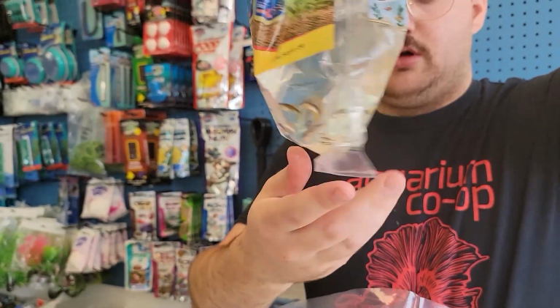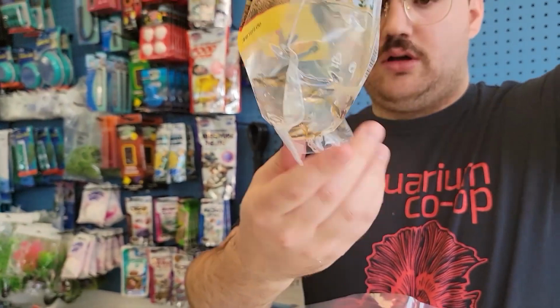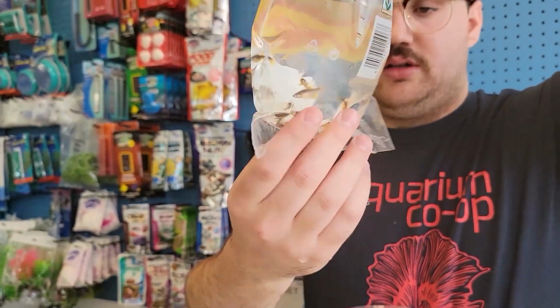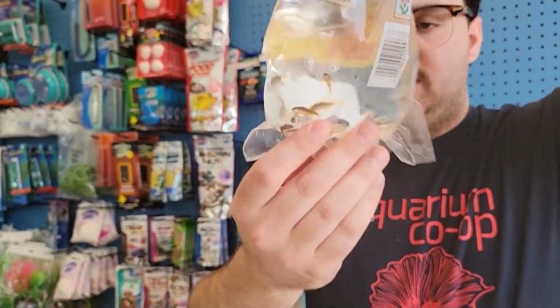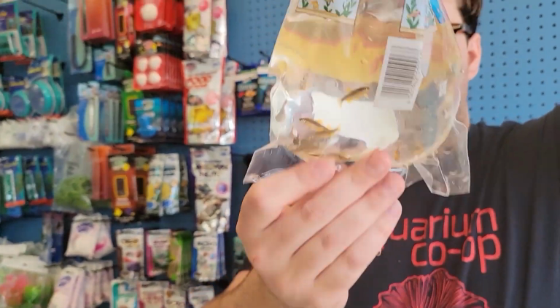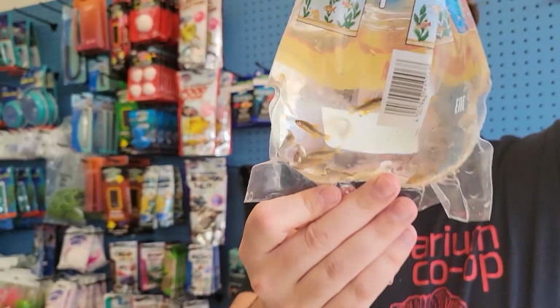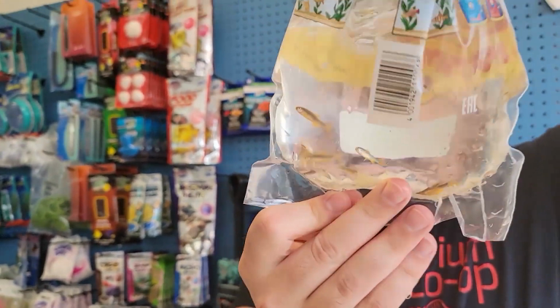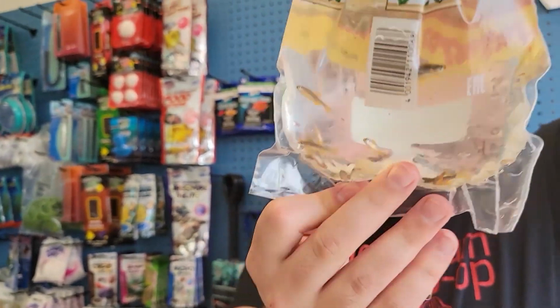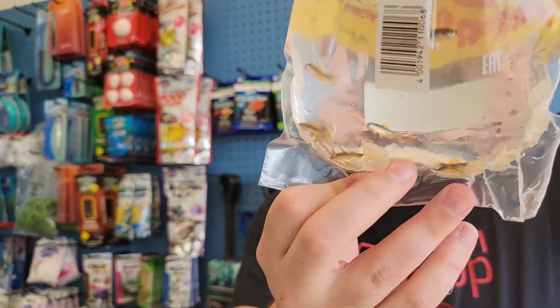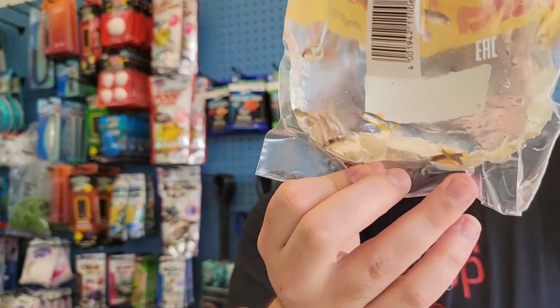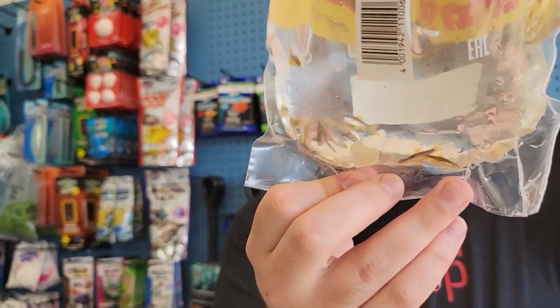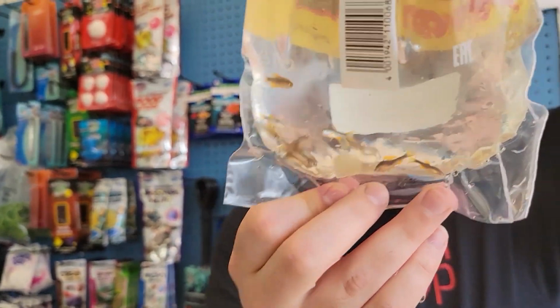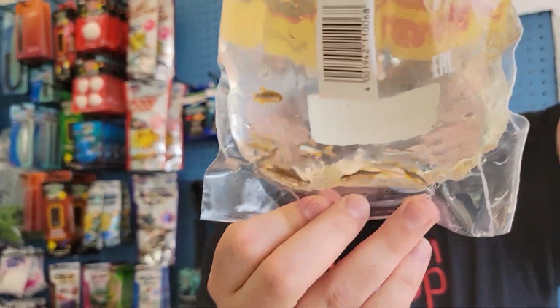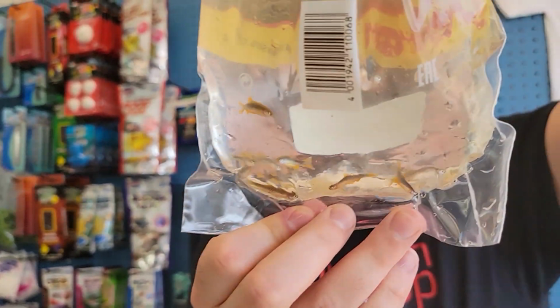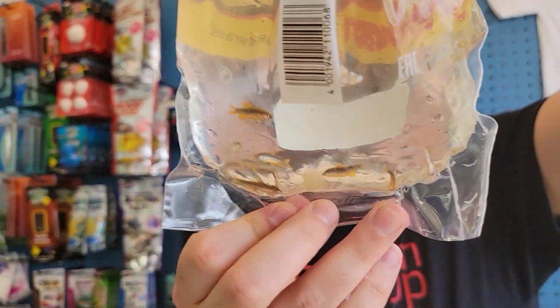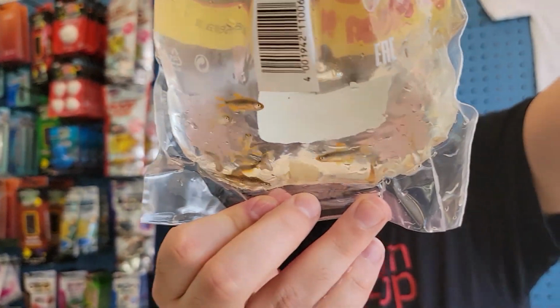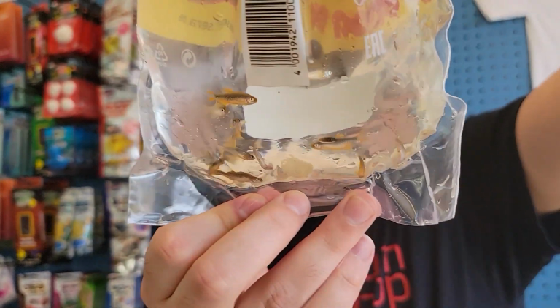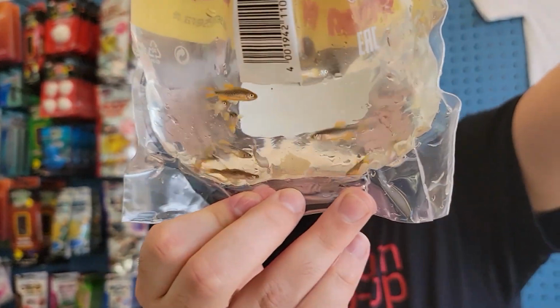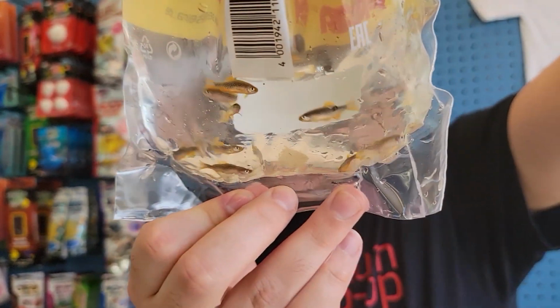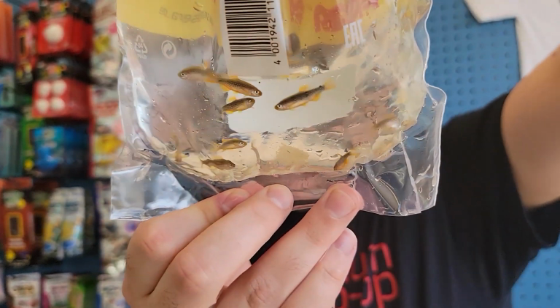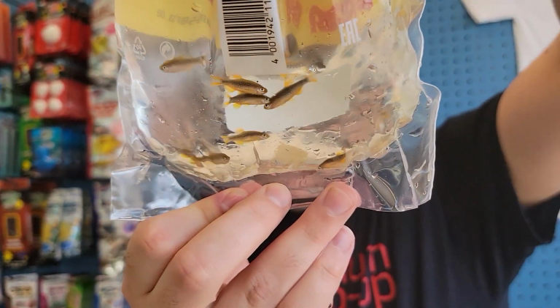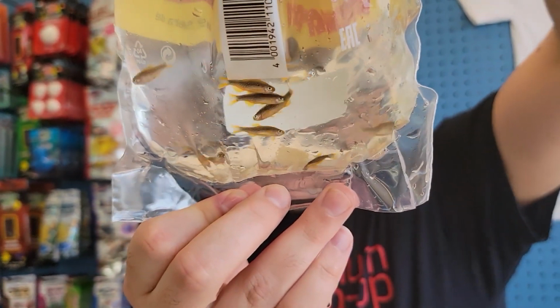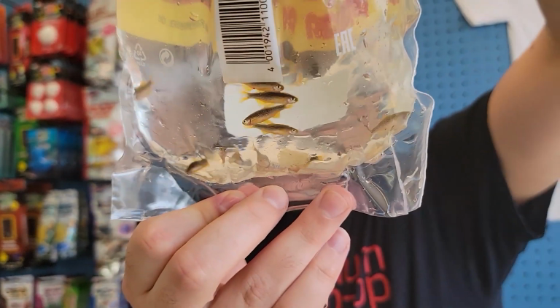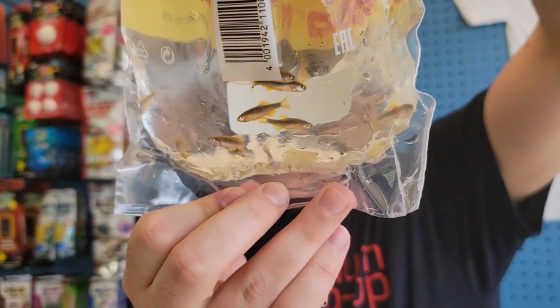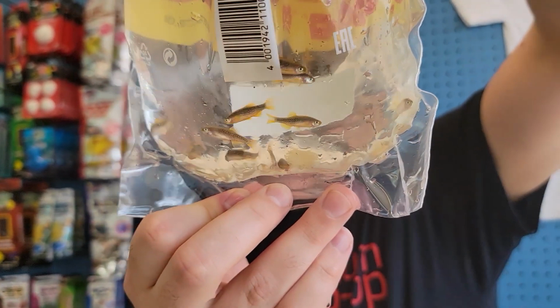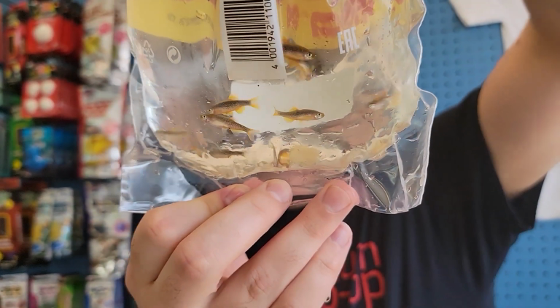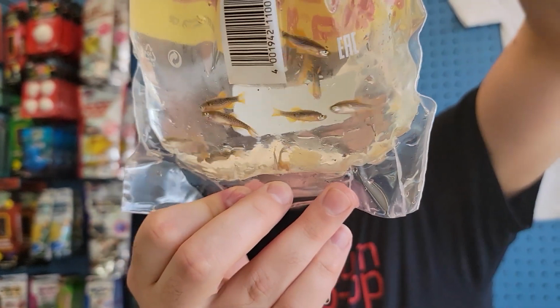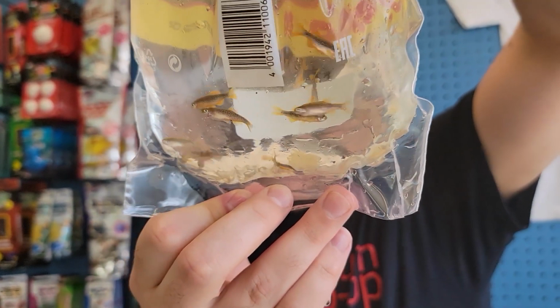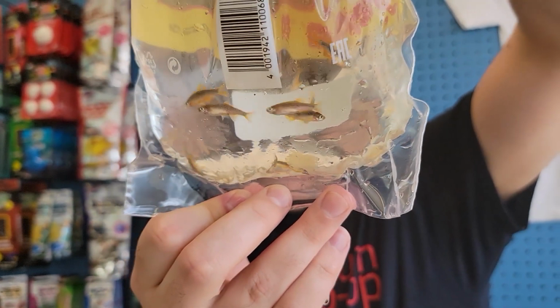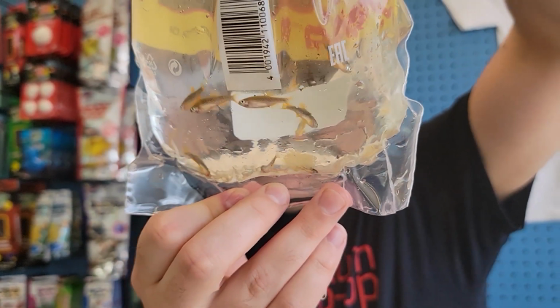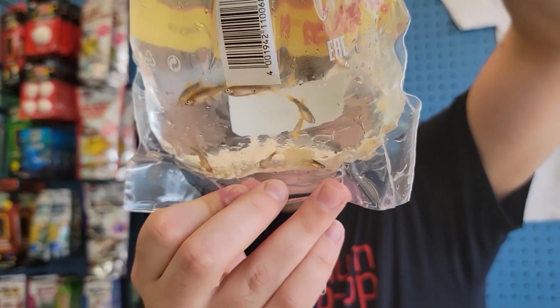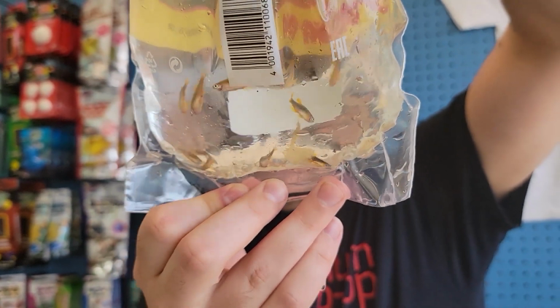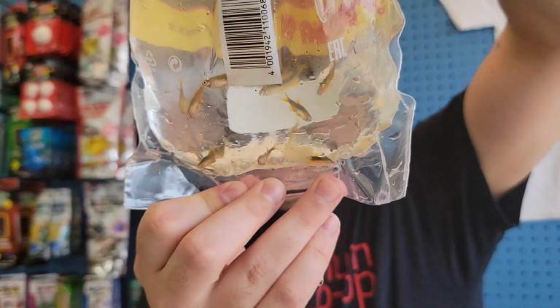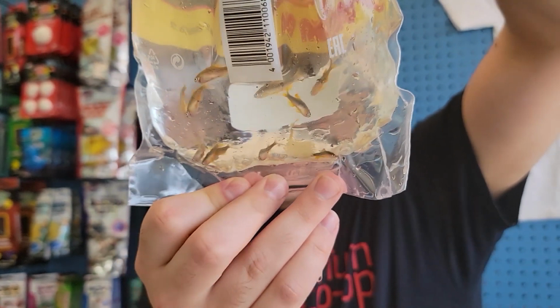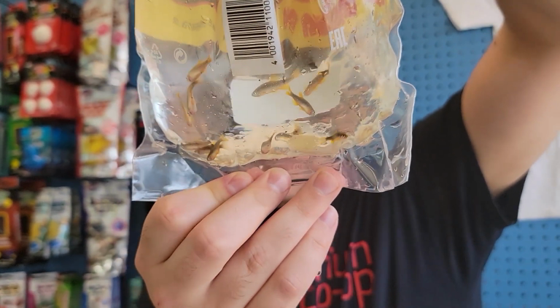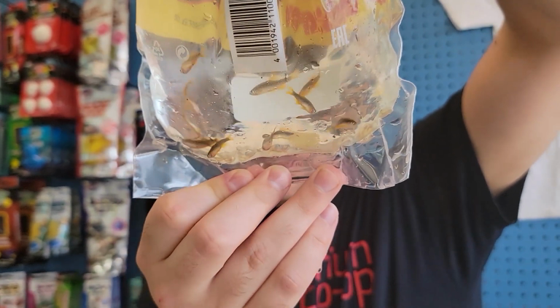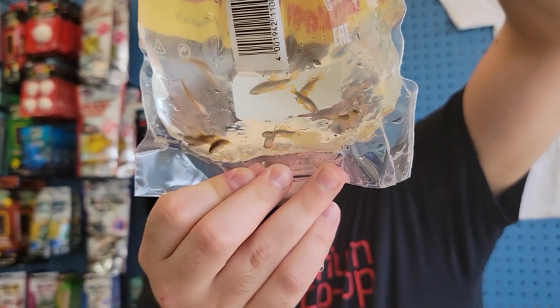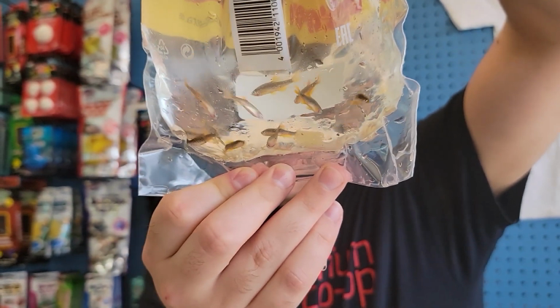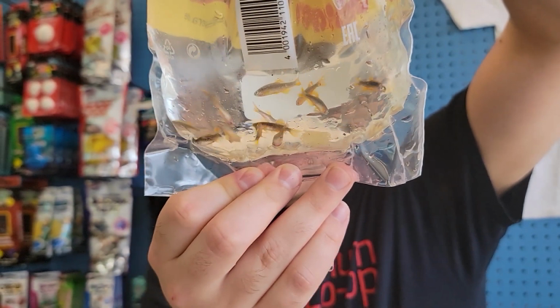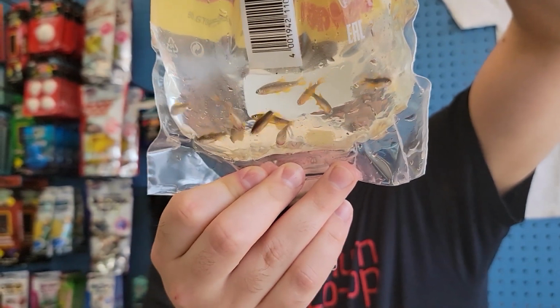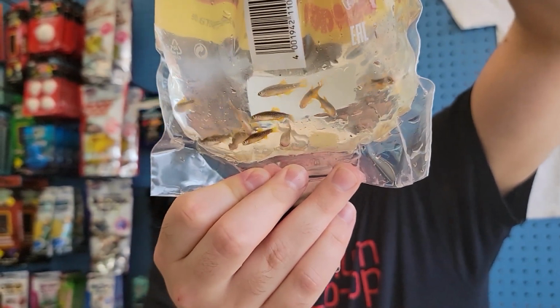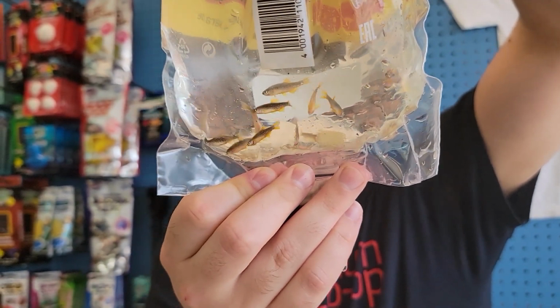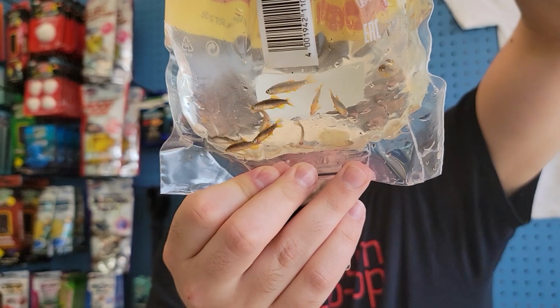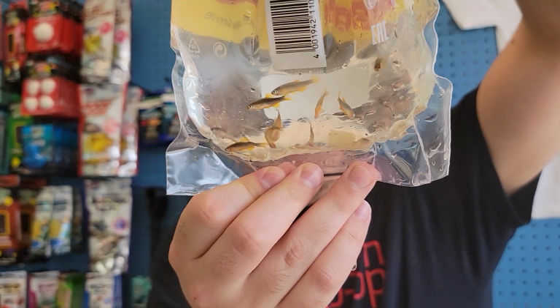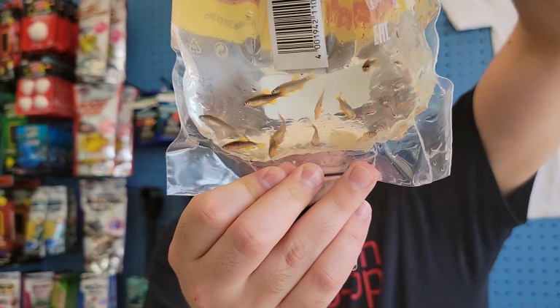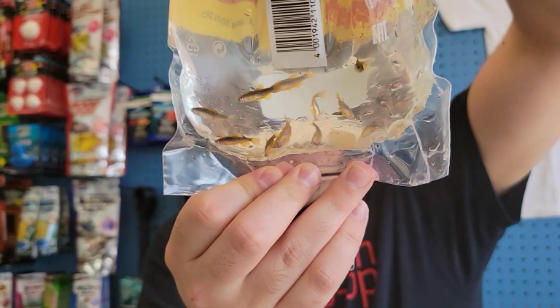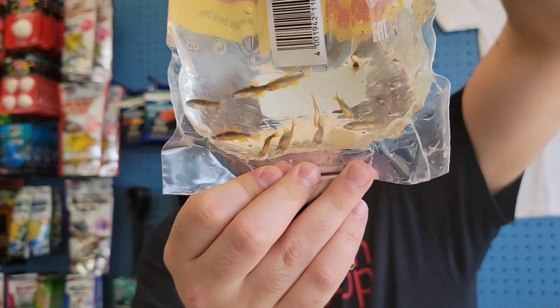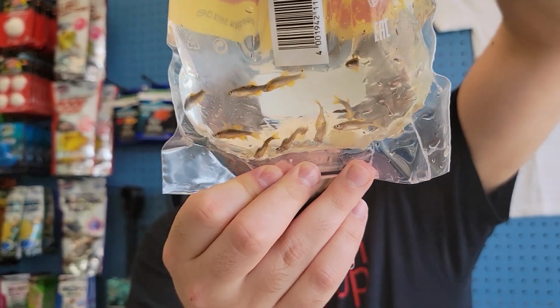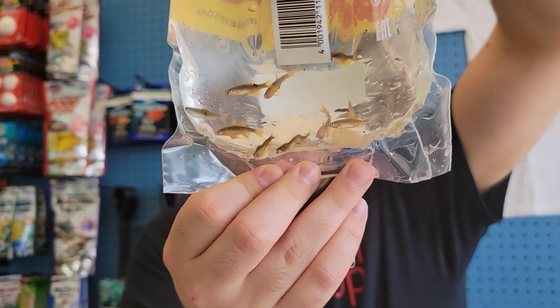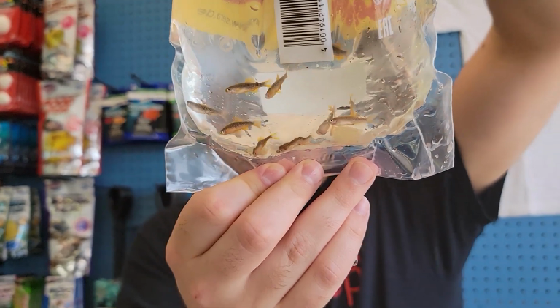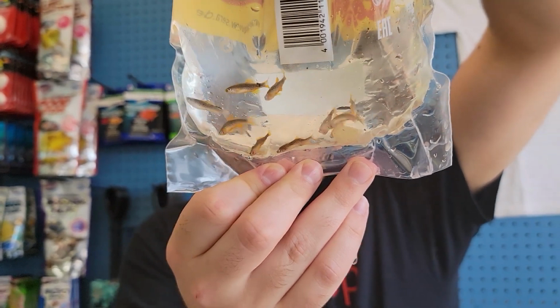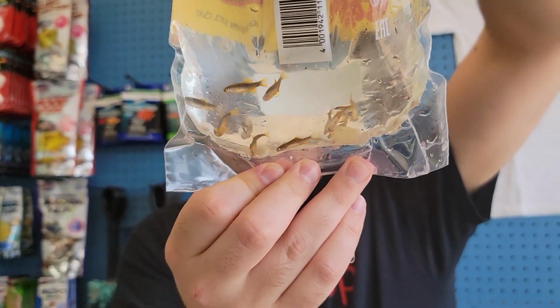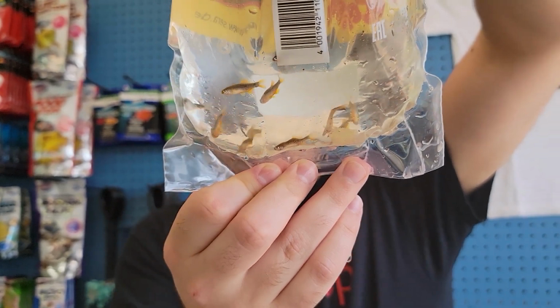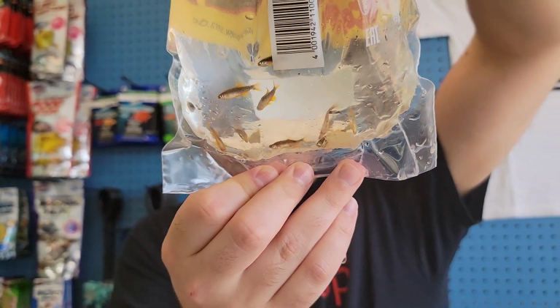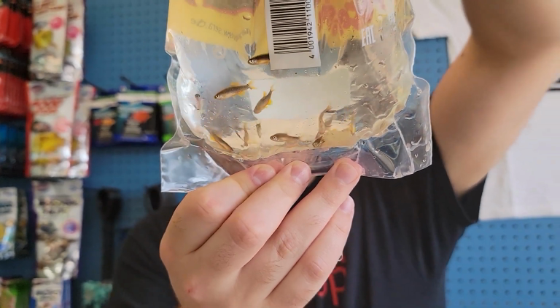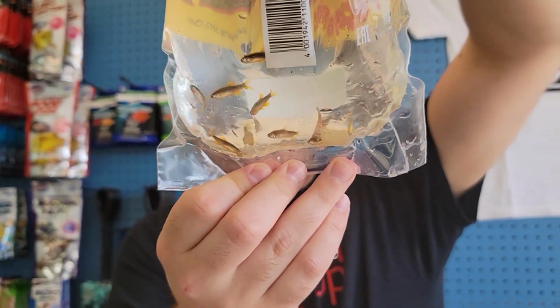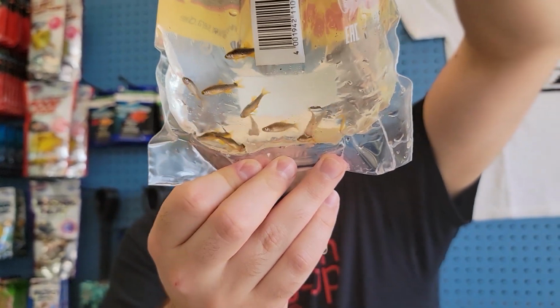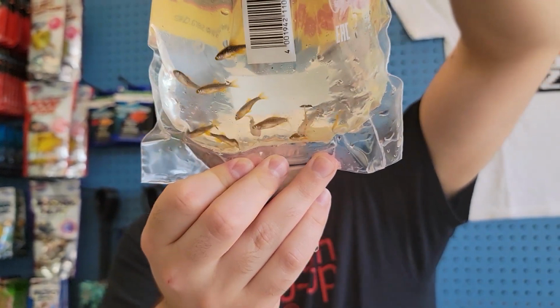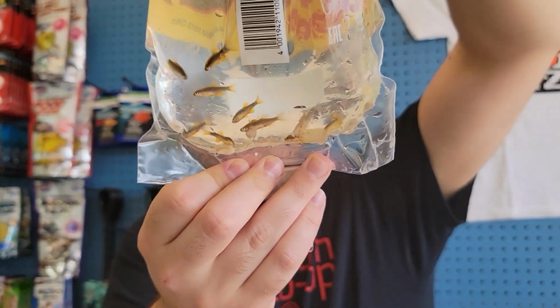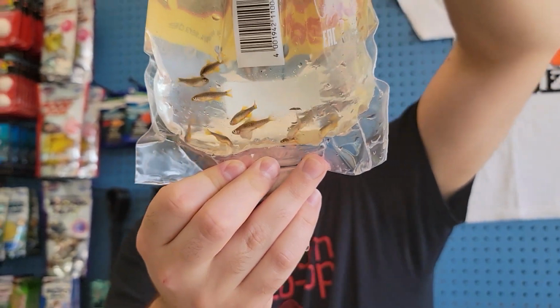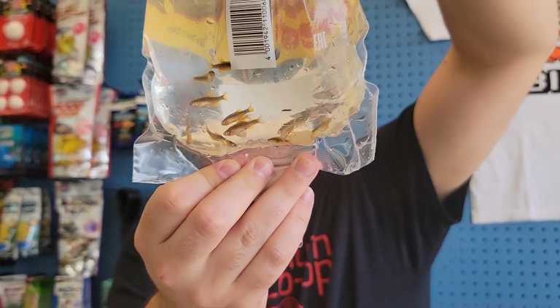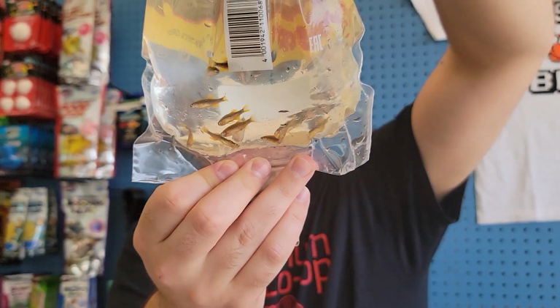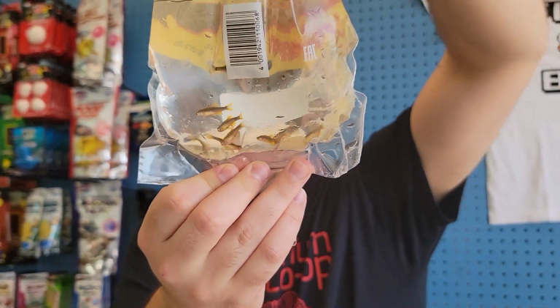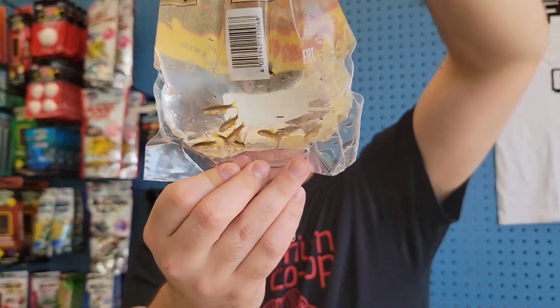Yeah, CPDs — looking good, good size, nice healthy, good fins. Always great sellers.